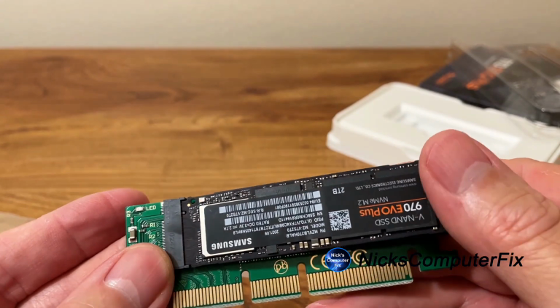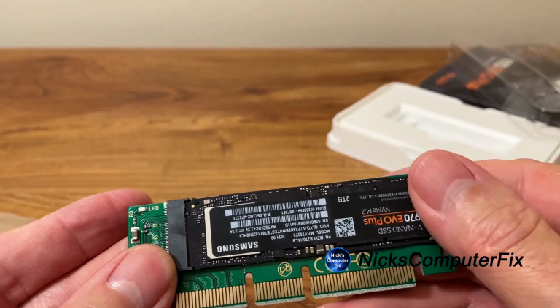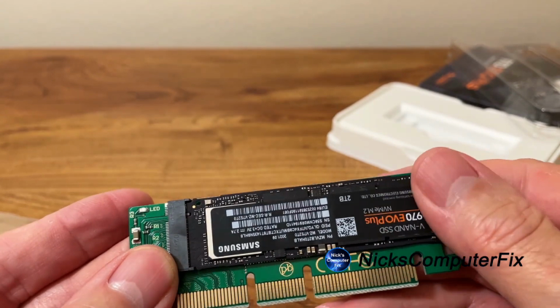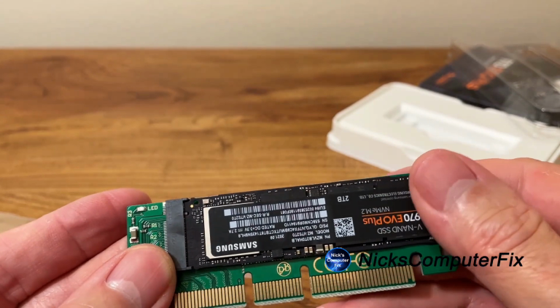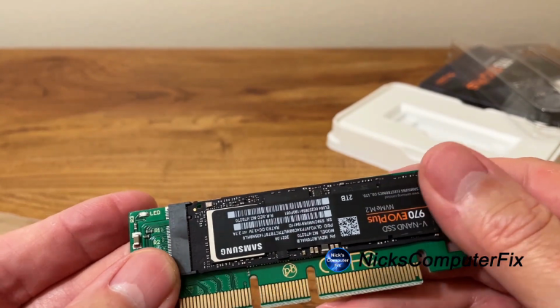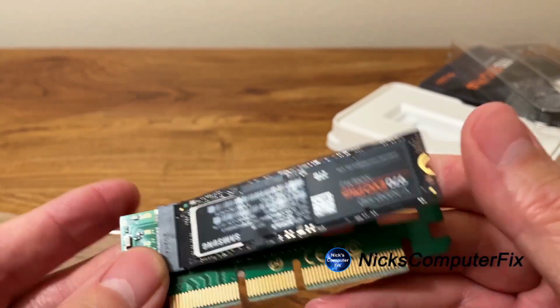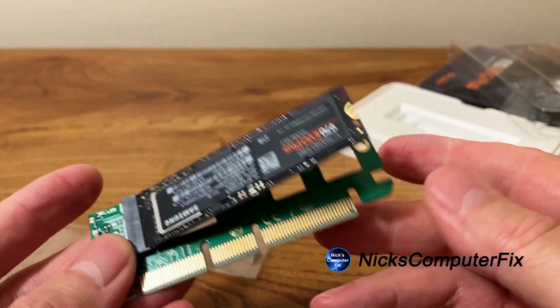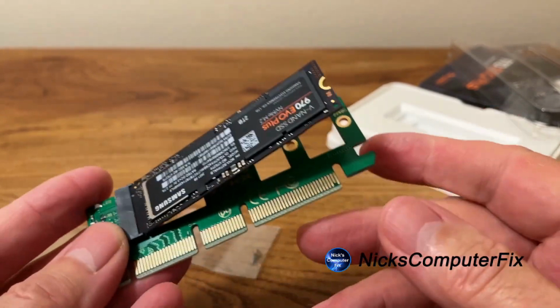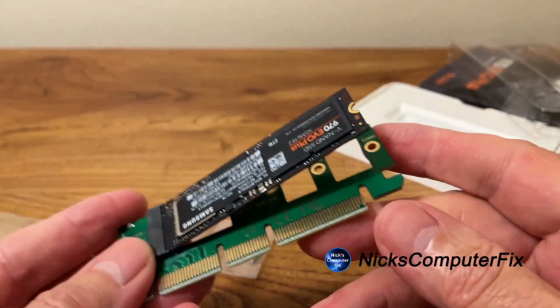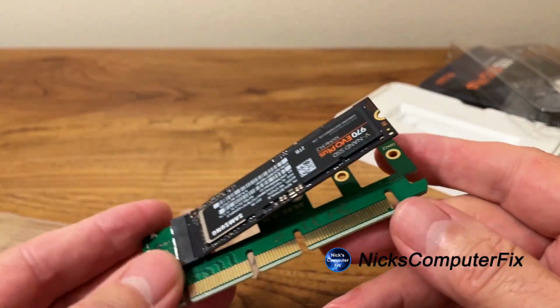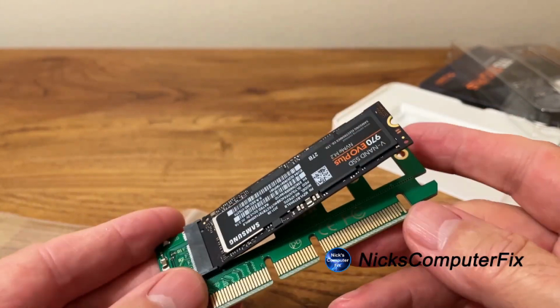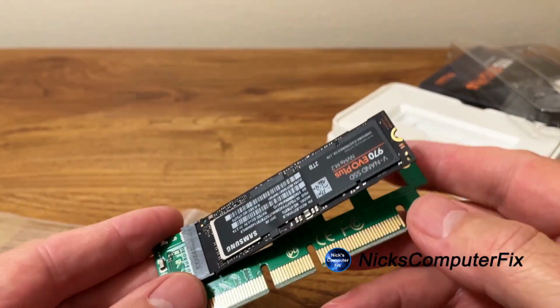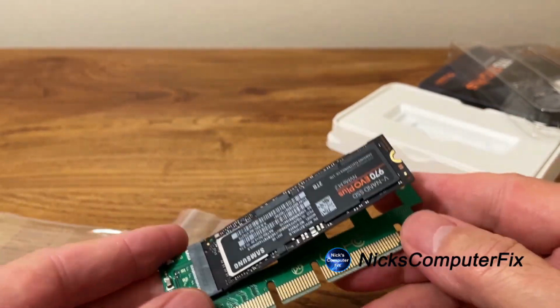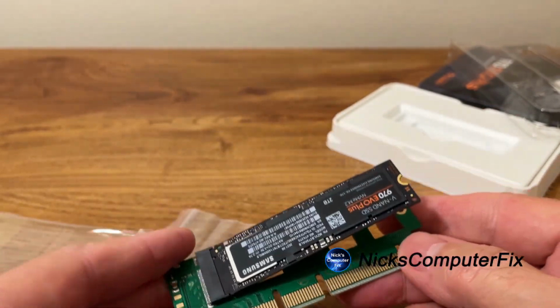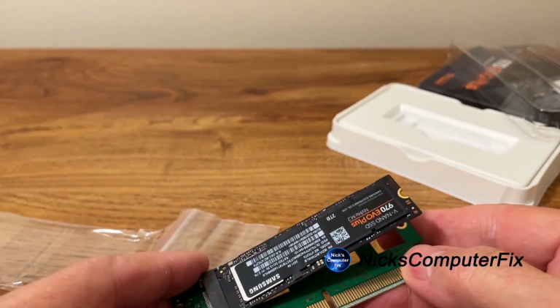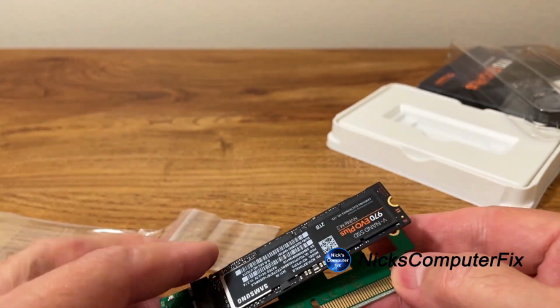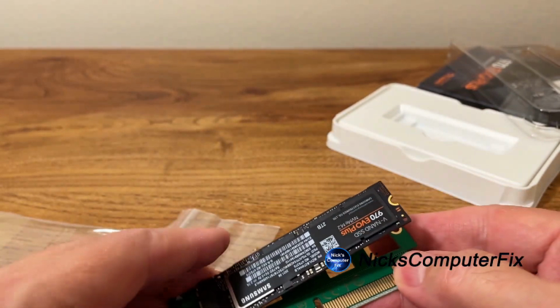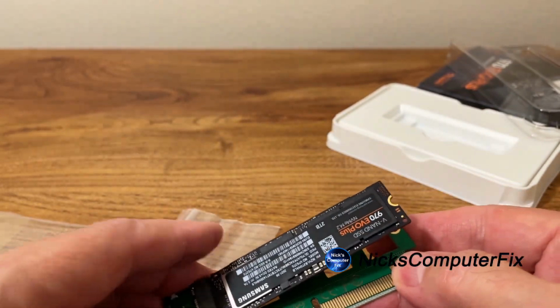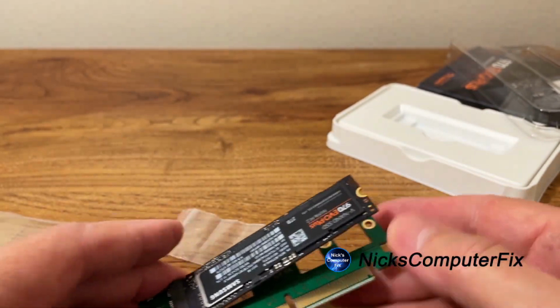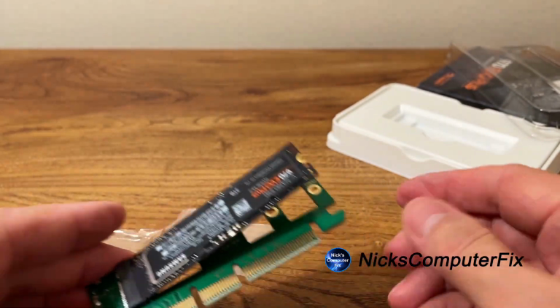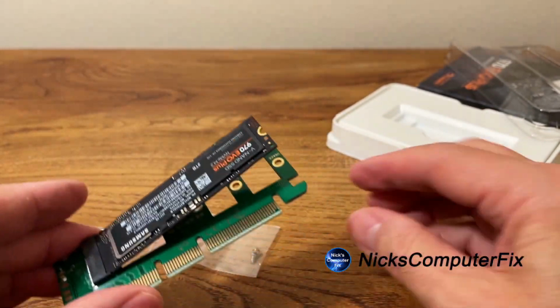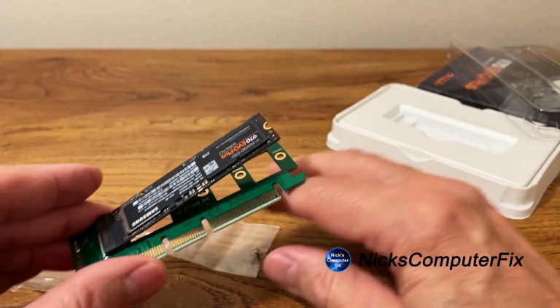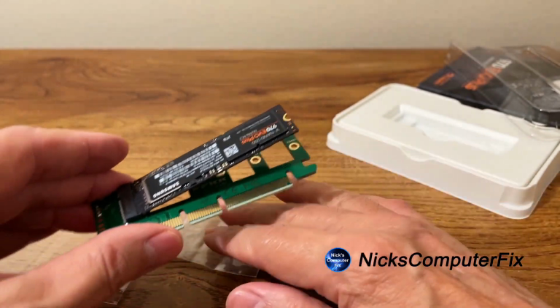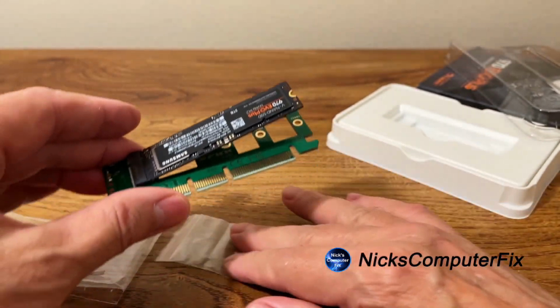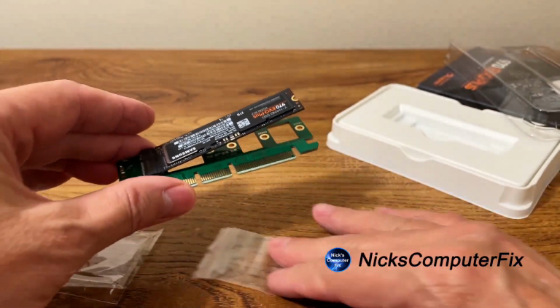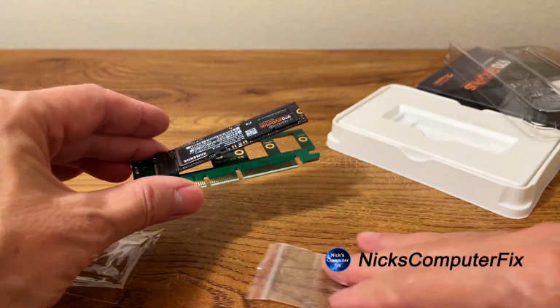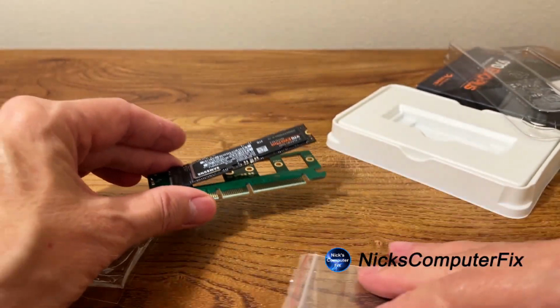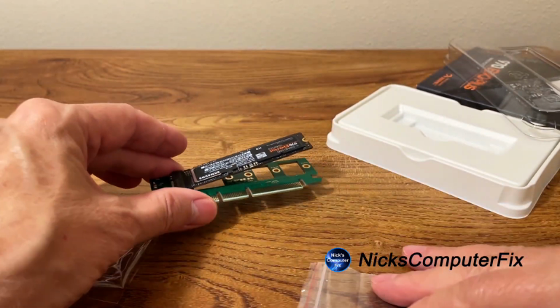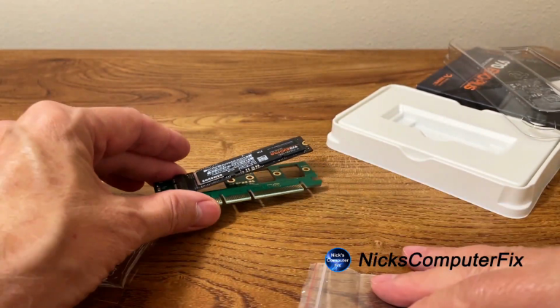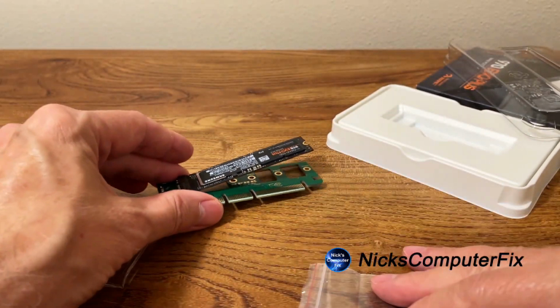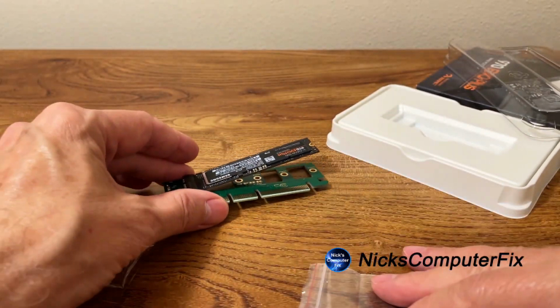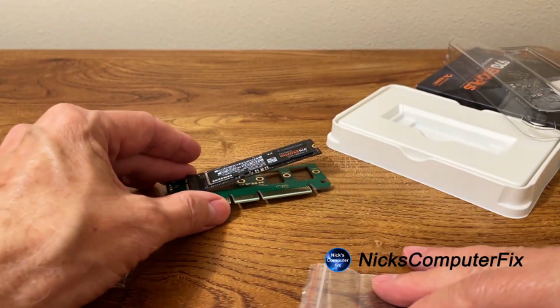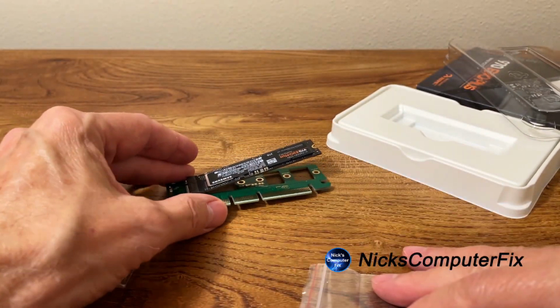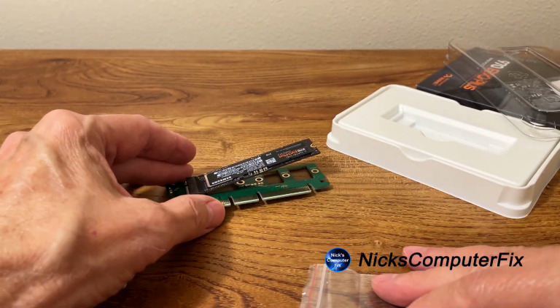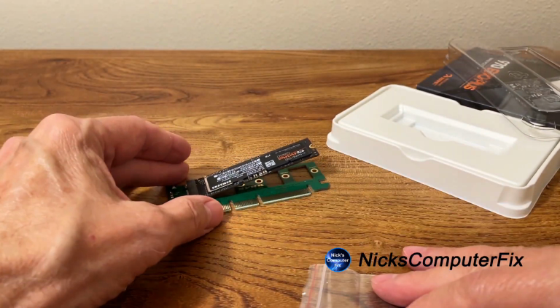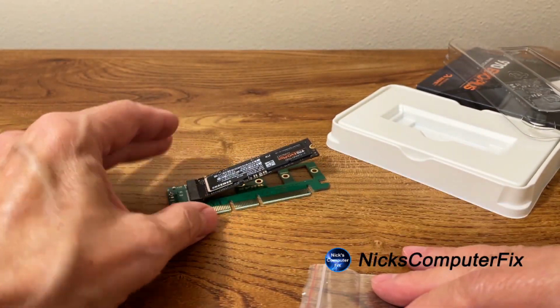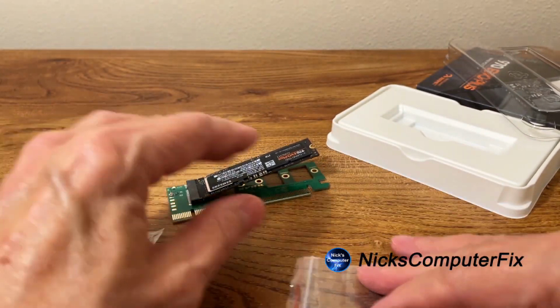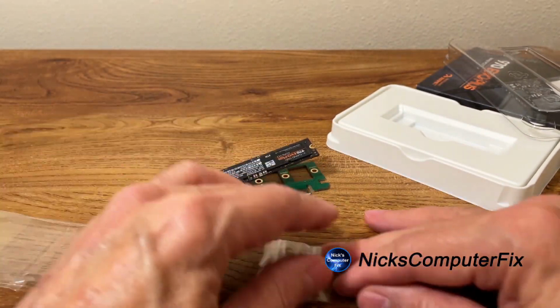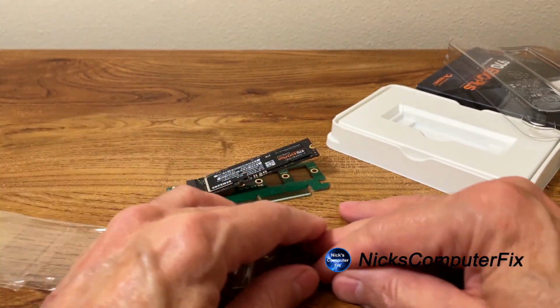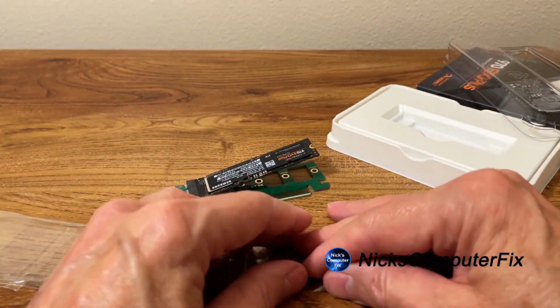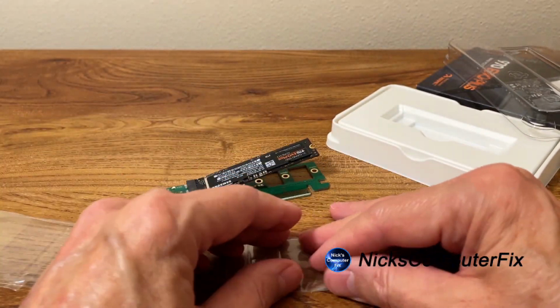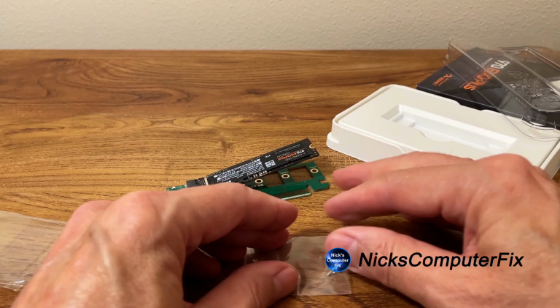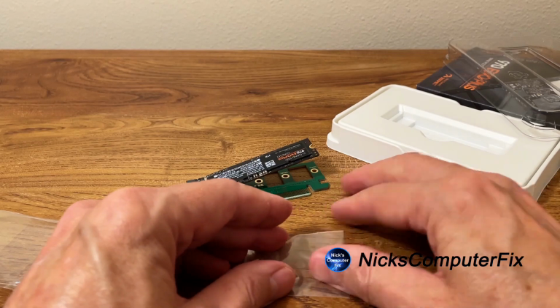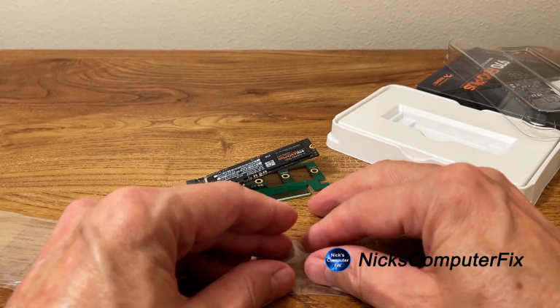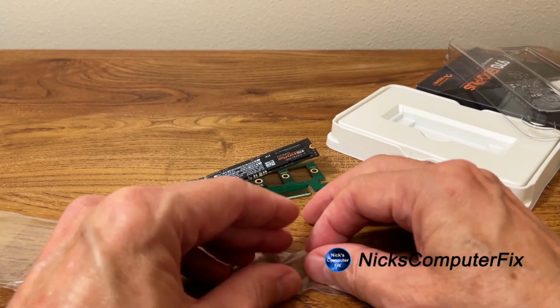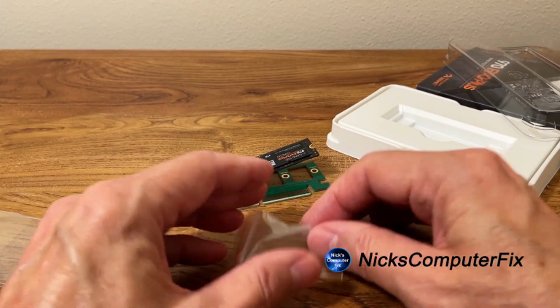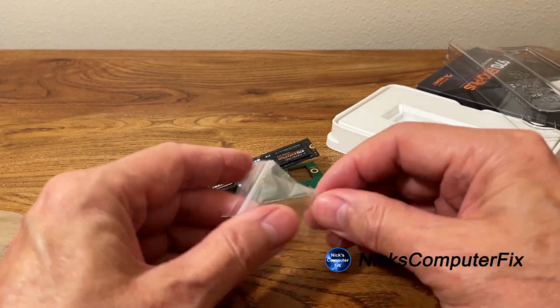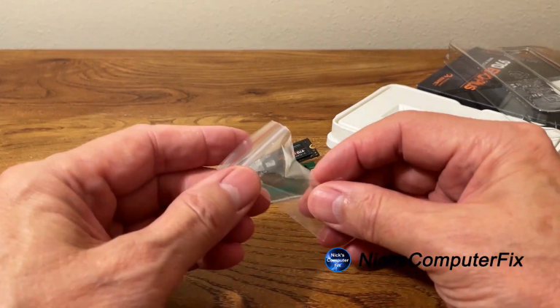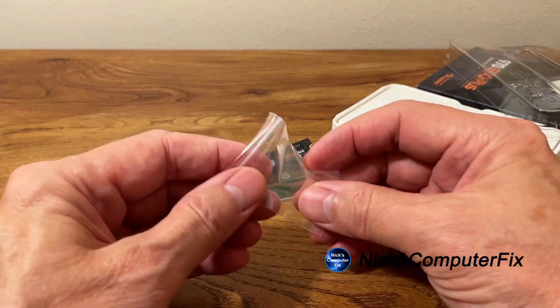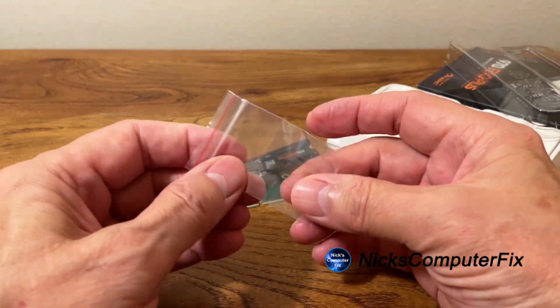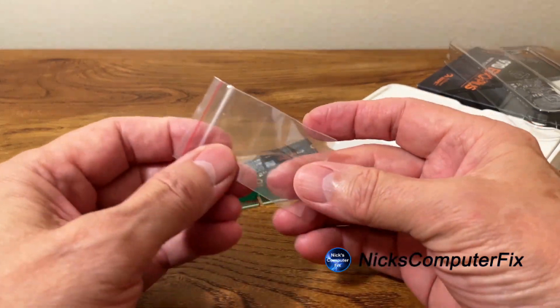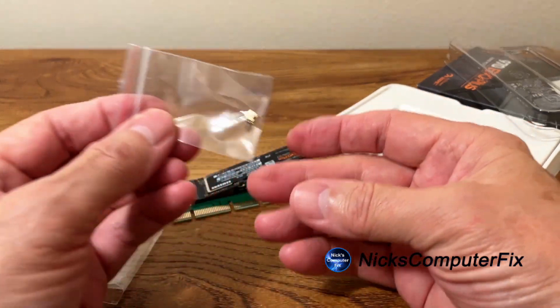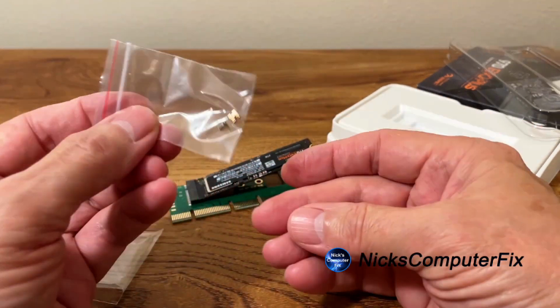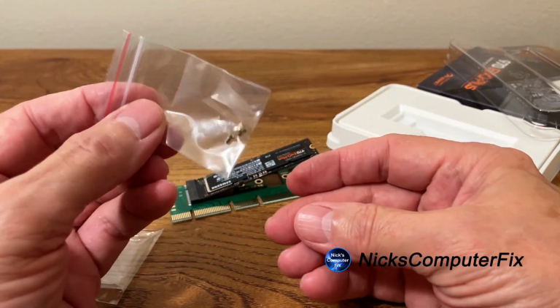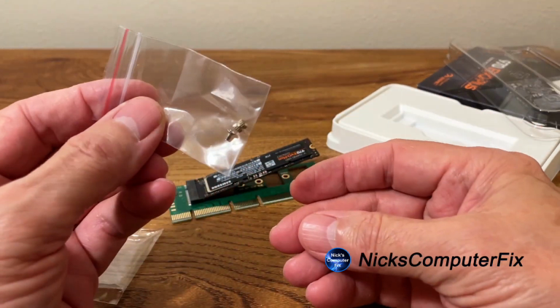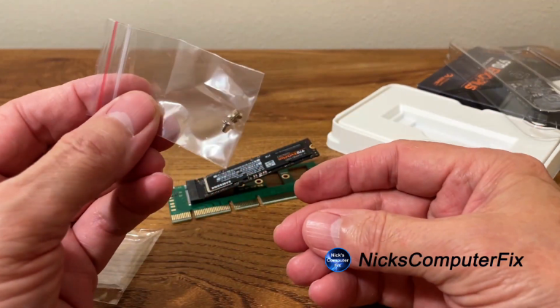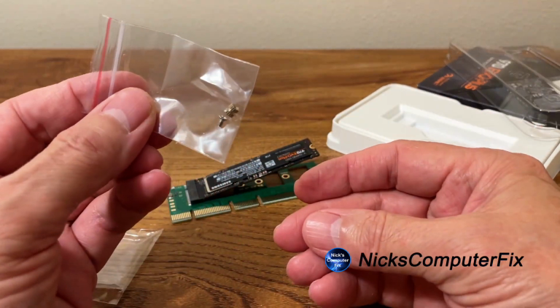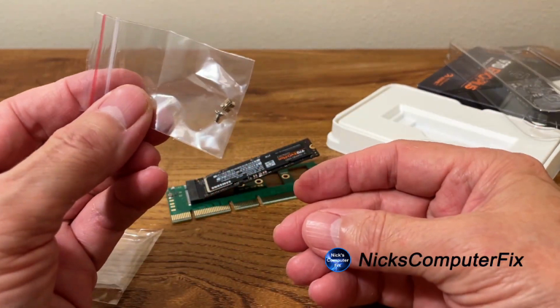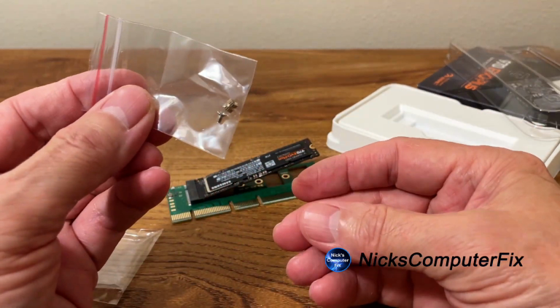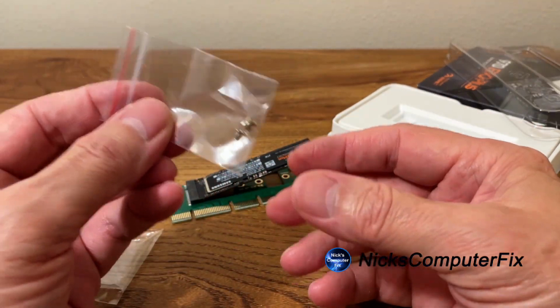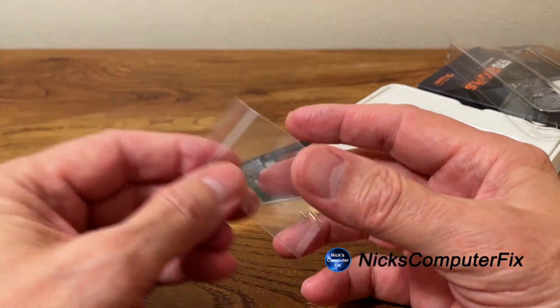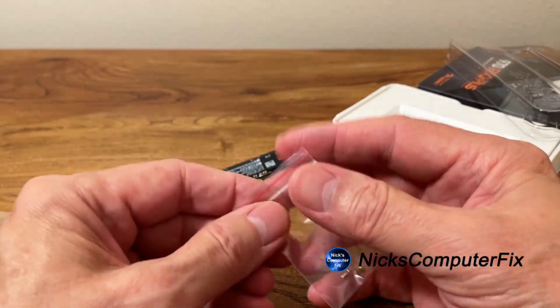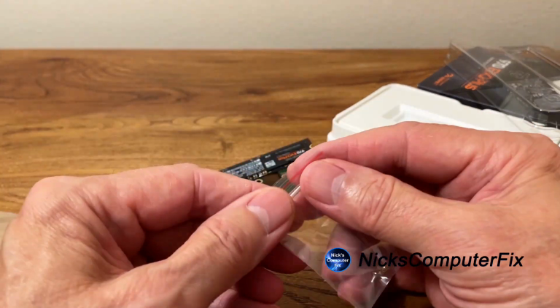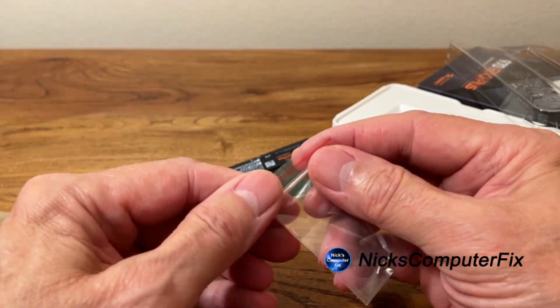The SSD will push down and be screwed to the adapter card via the screw included in this package.